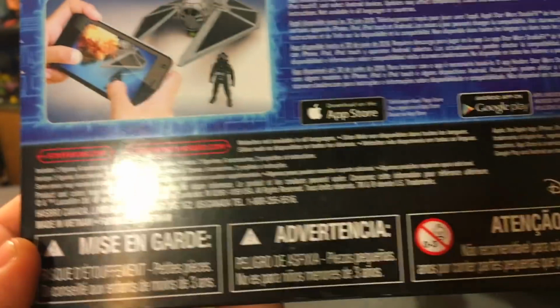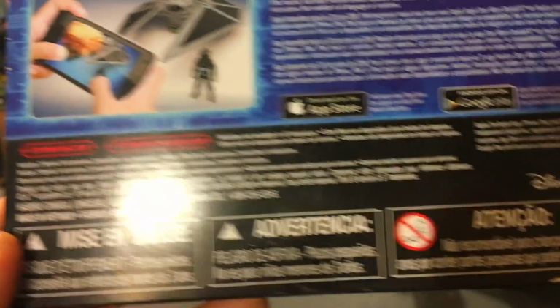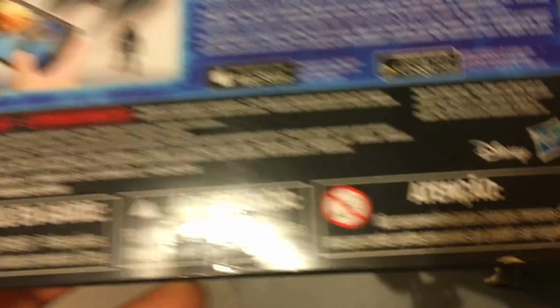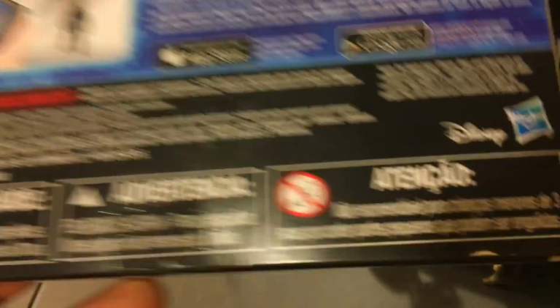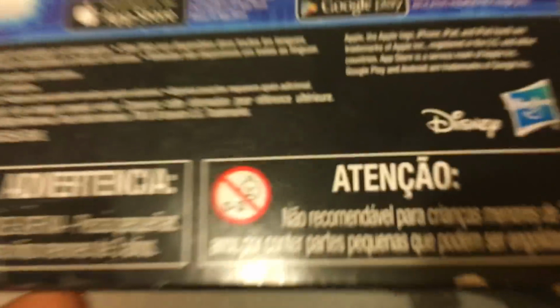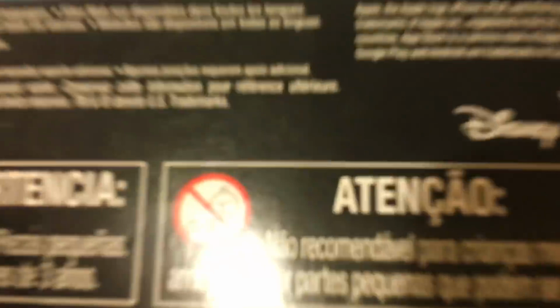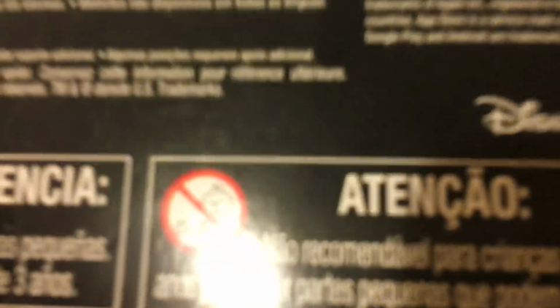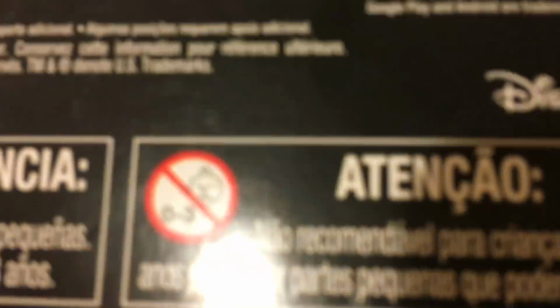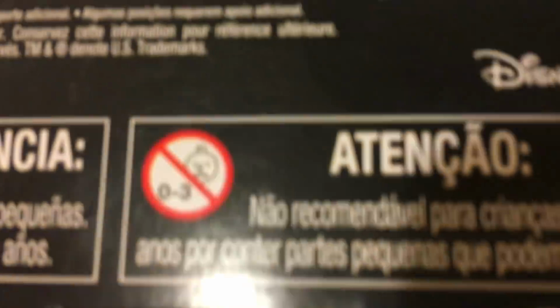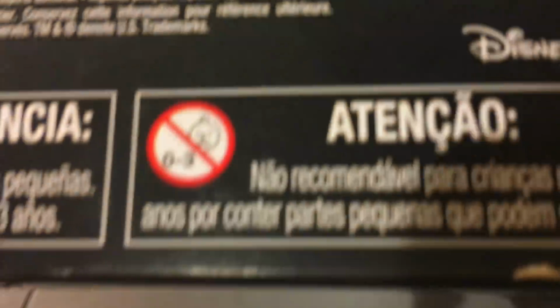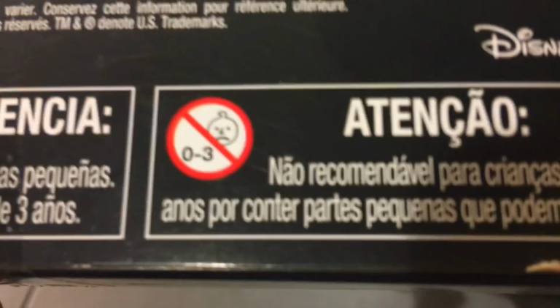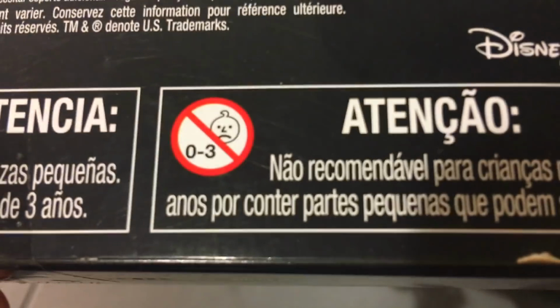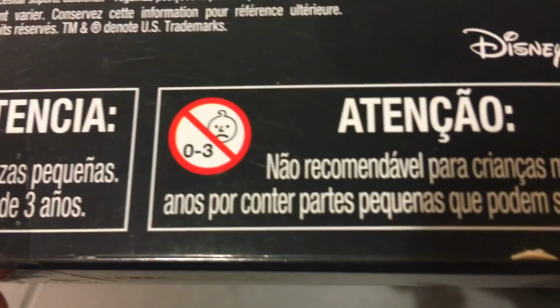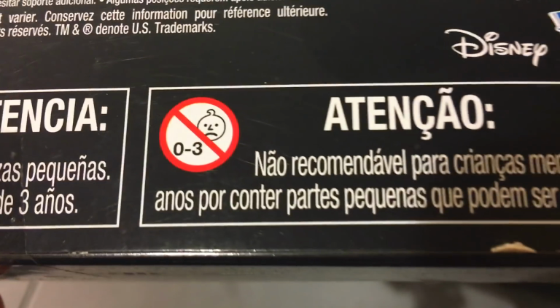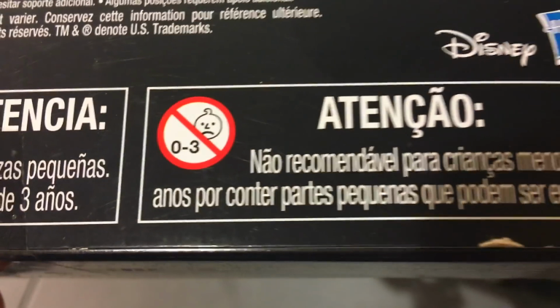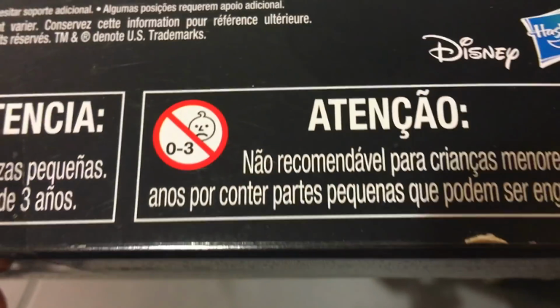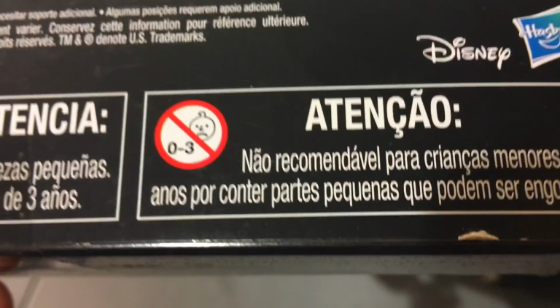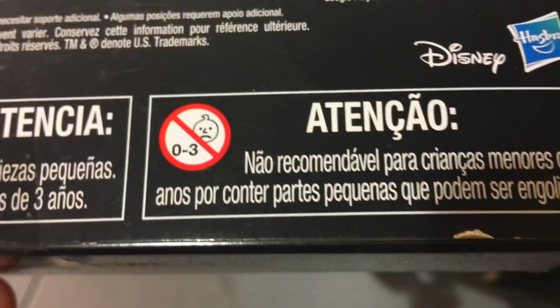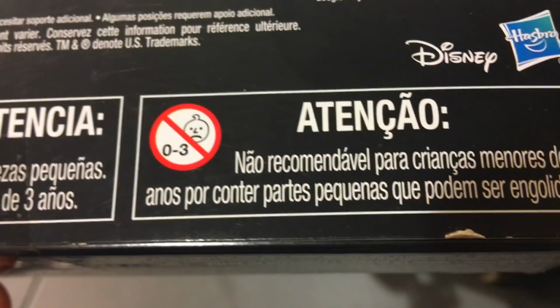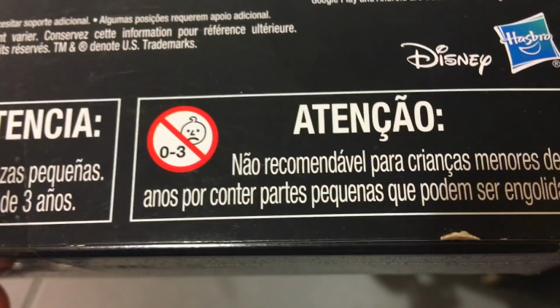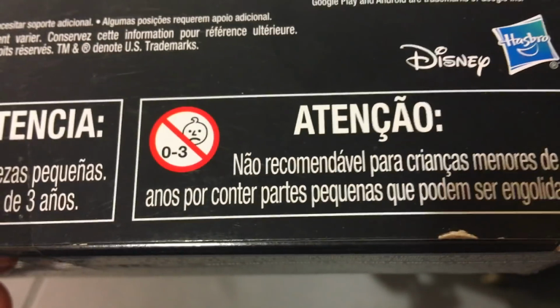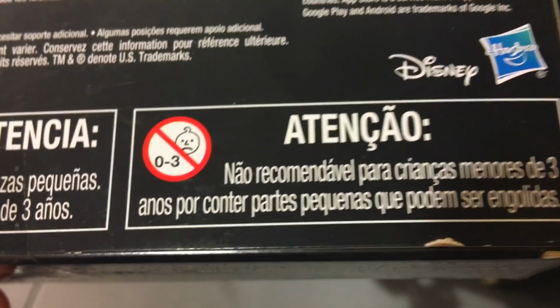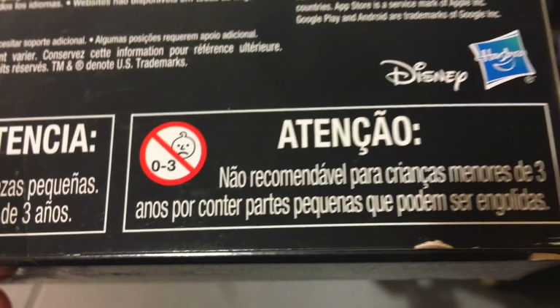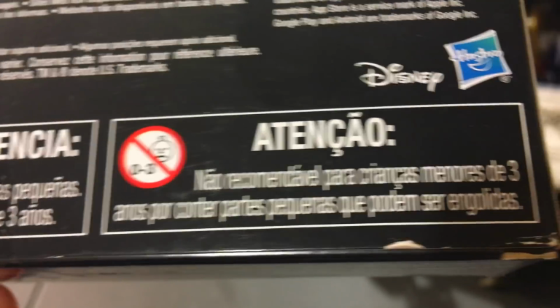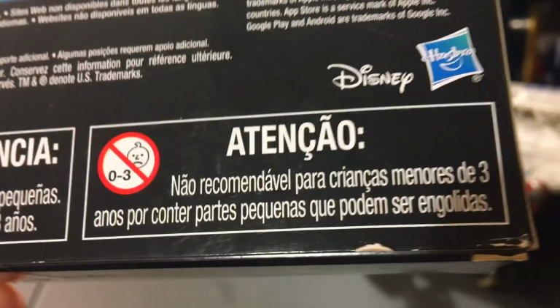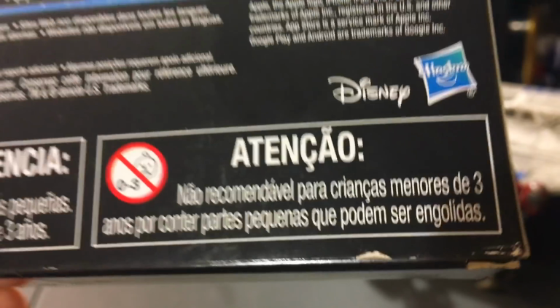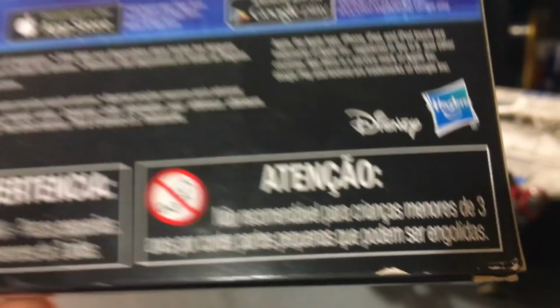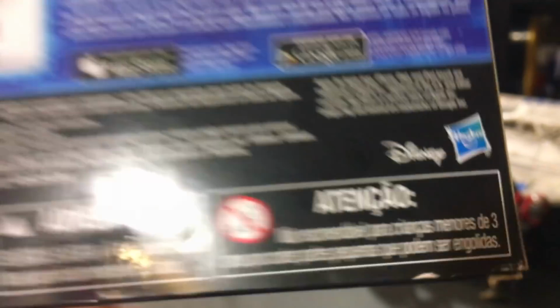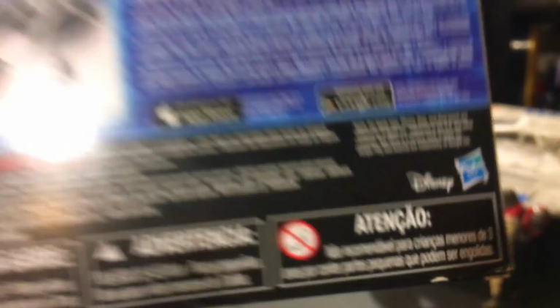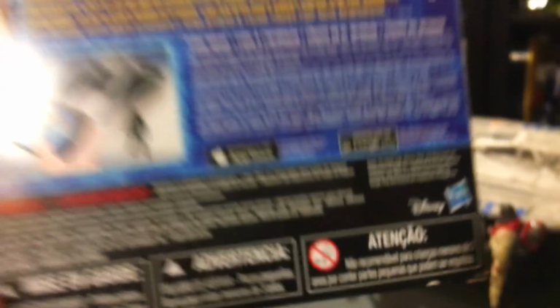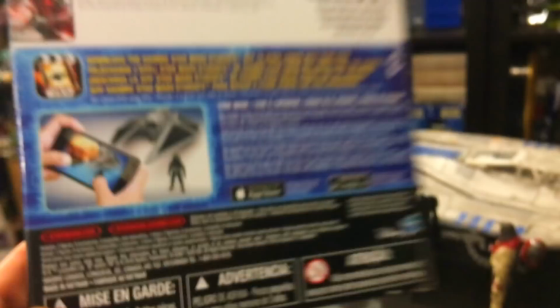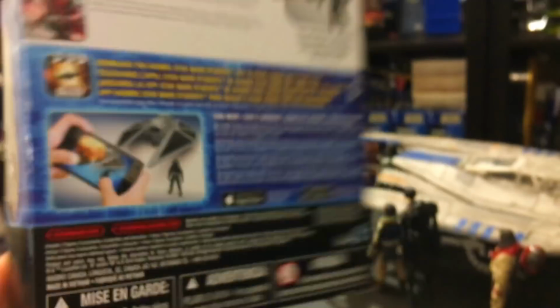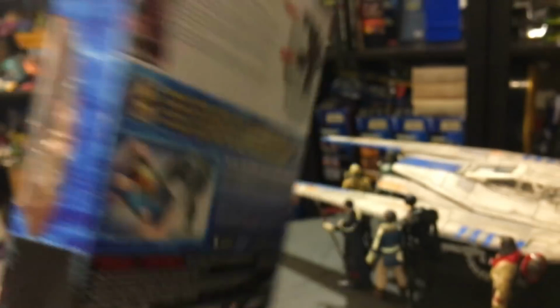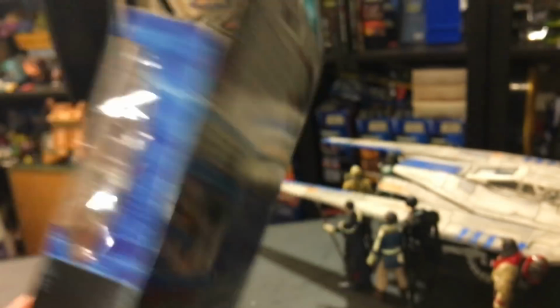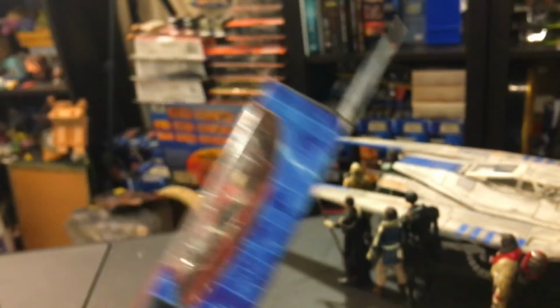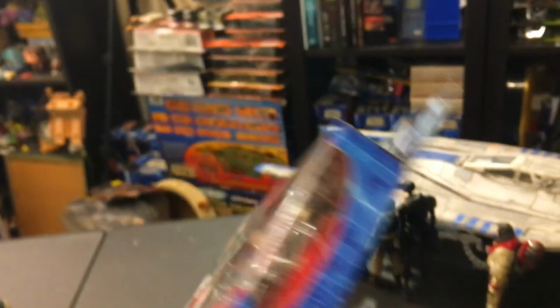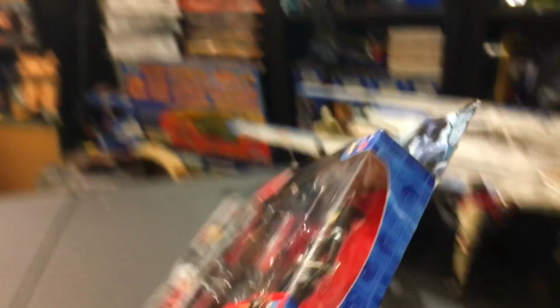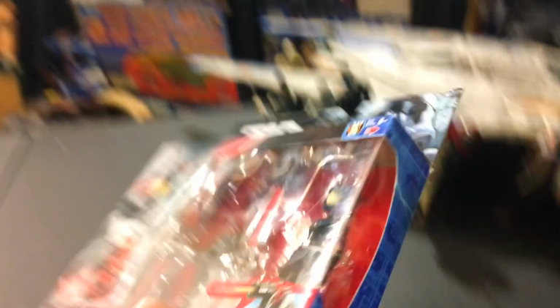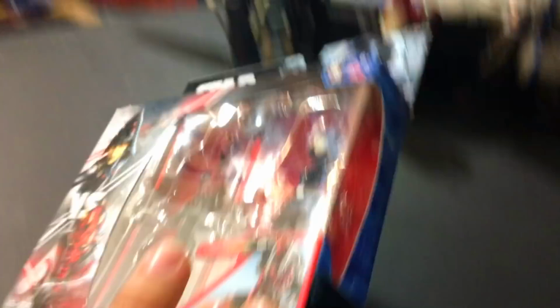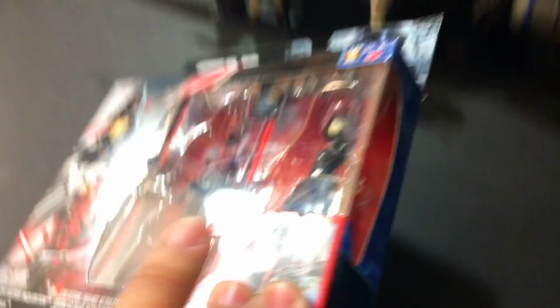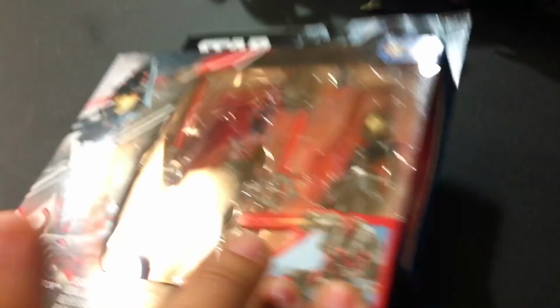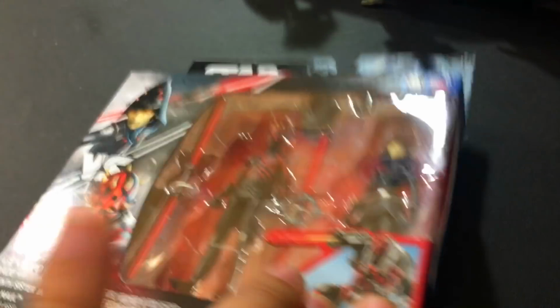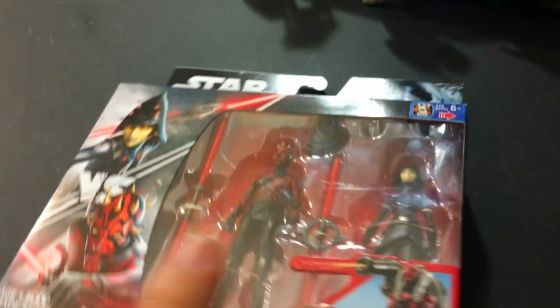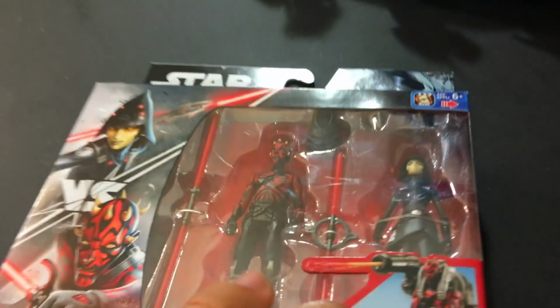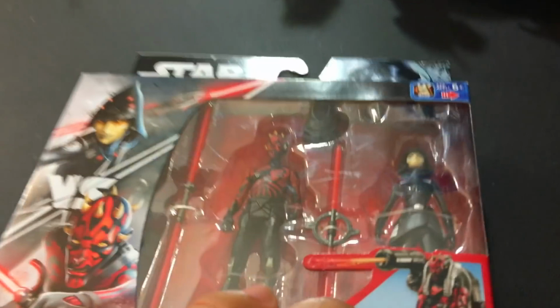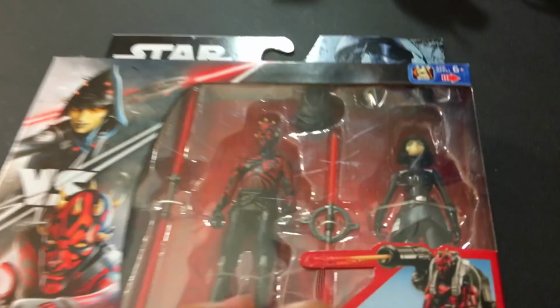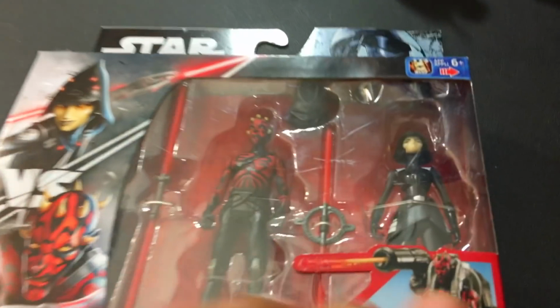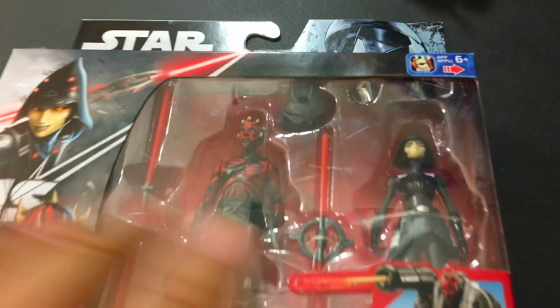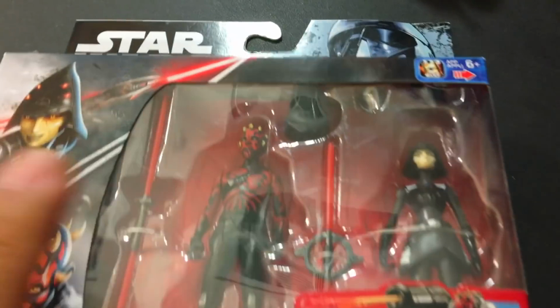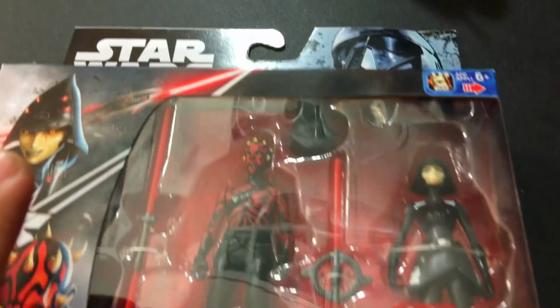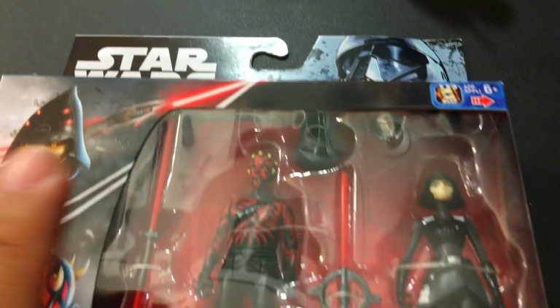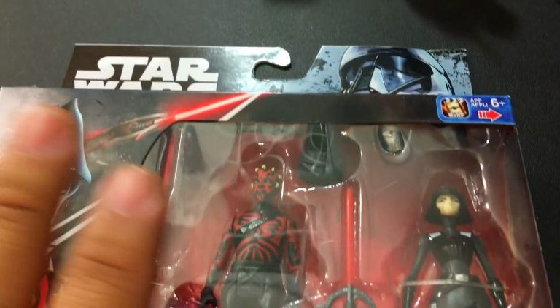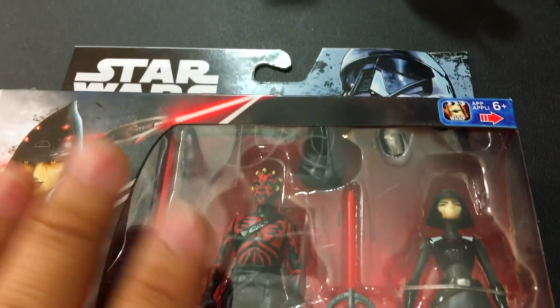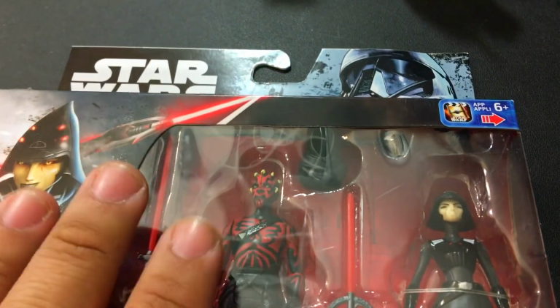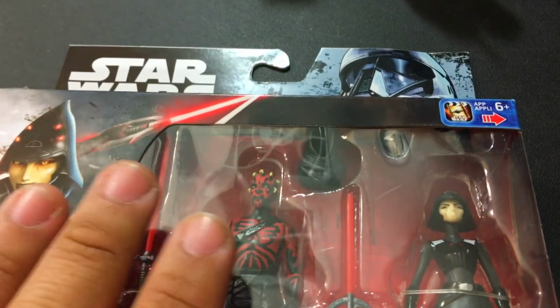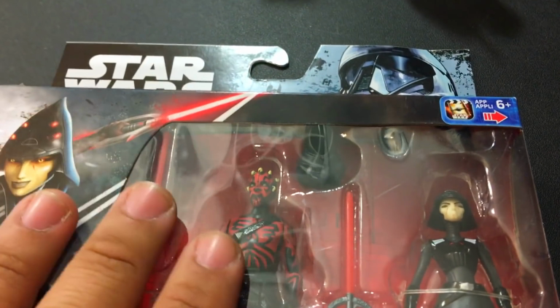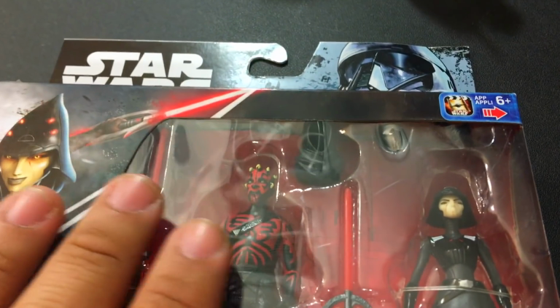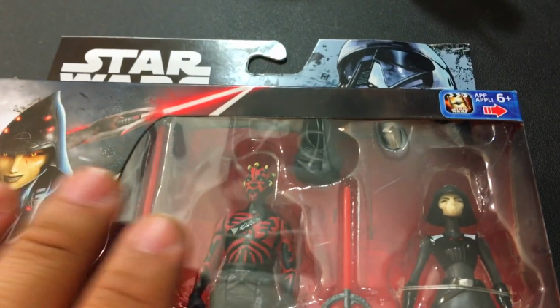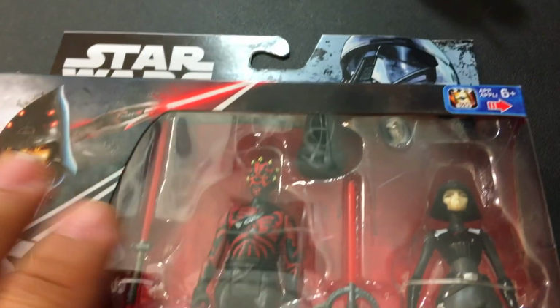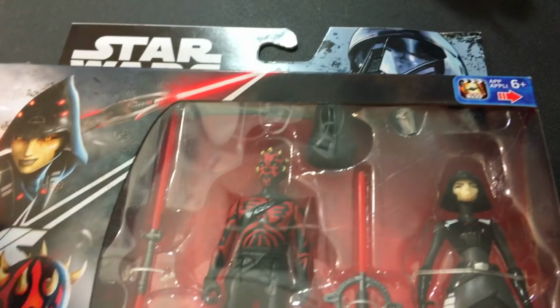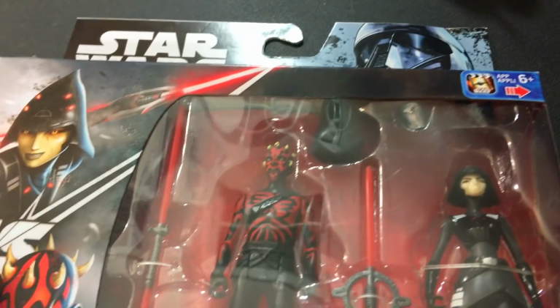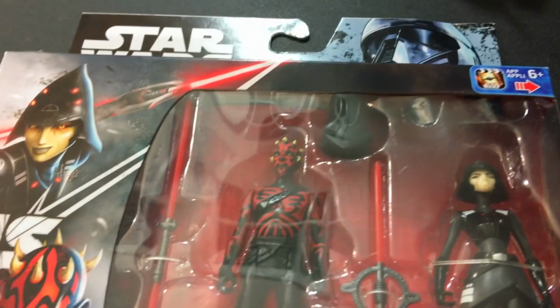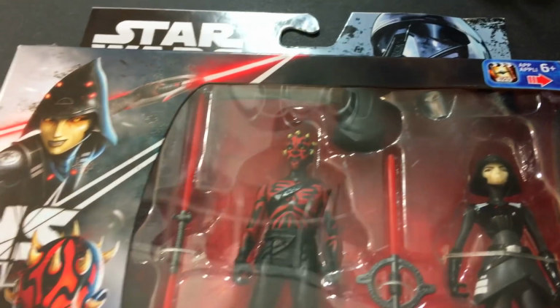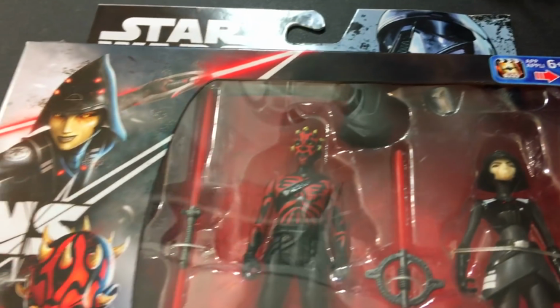And again, my favorite part — Sad Baby Squad: 0 to 3 sad babies approve of this toy unless it's put up their nose.